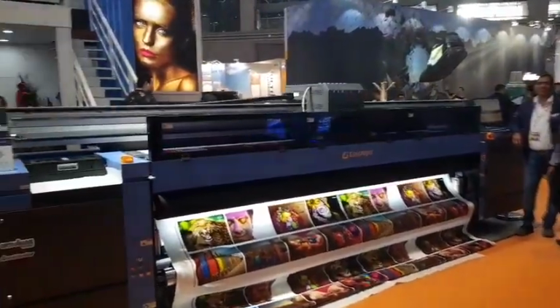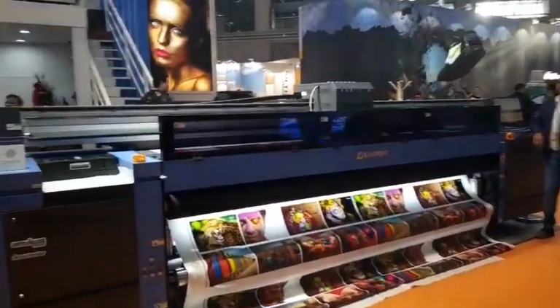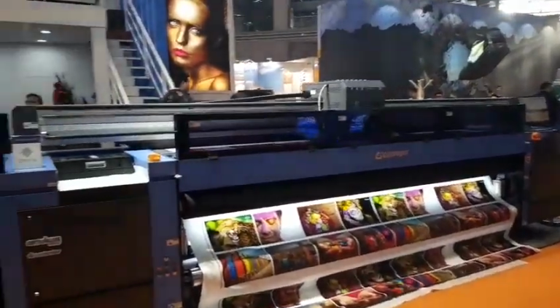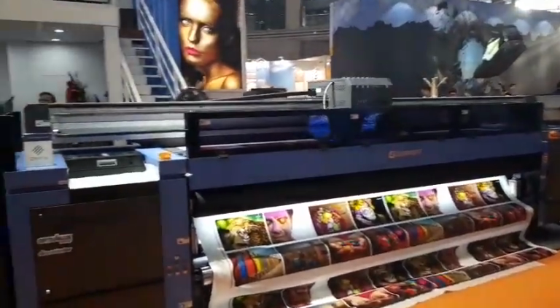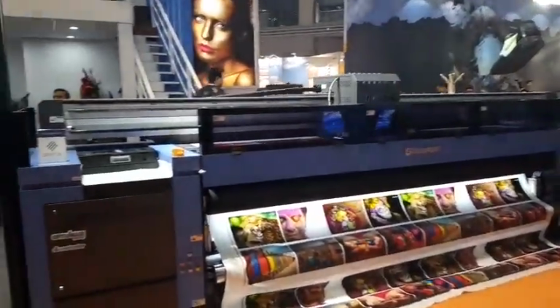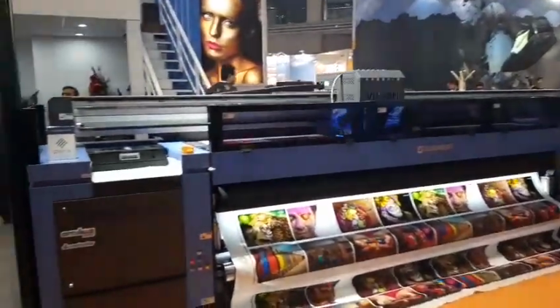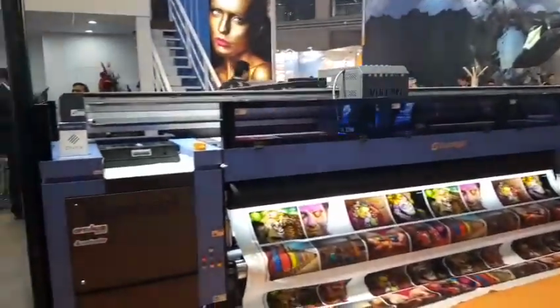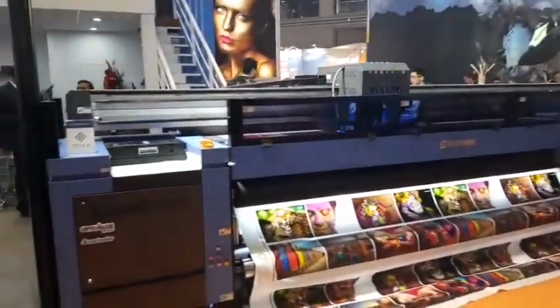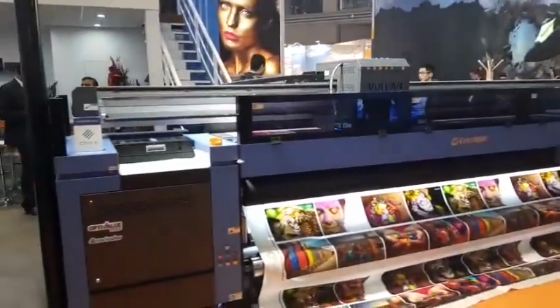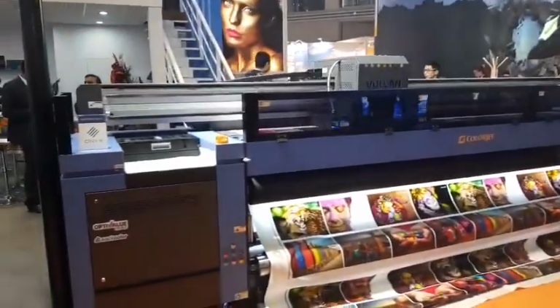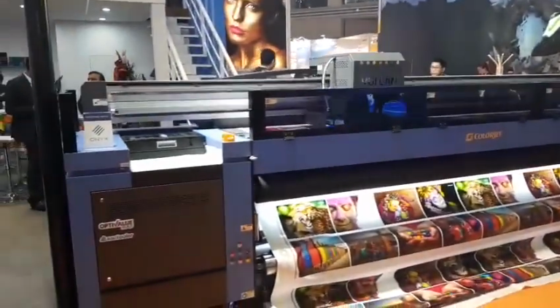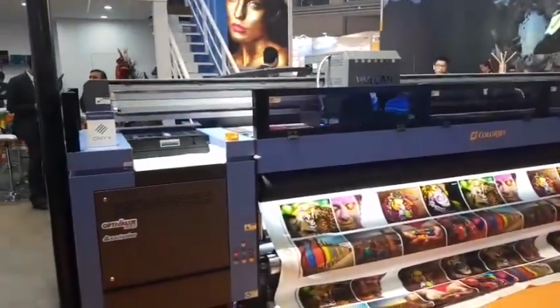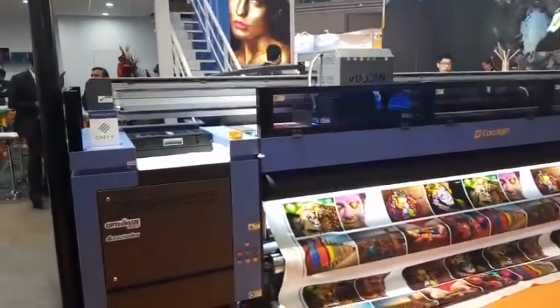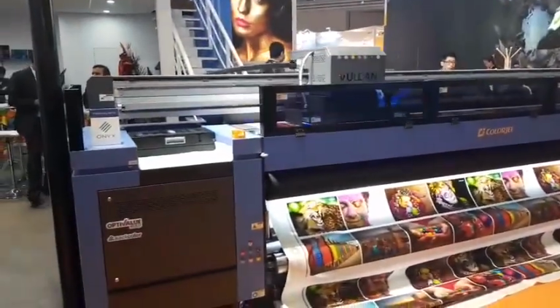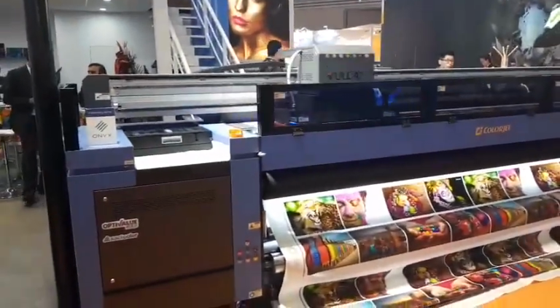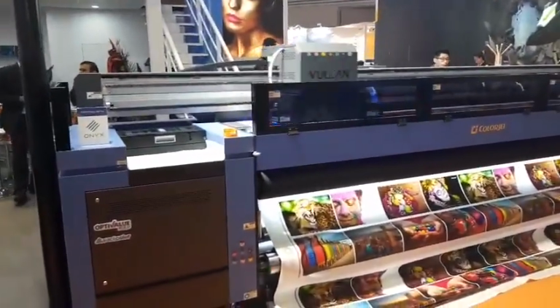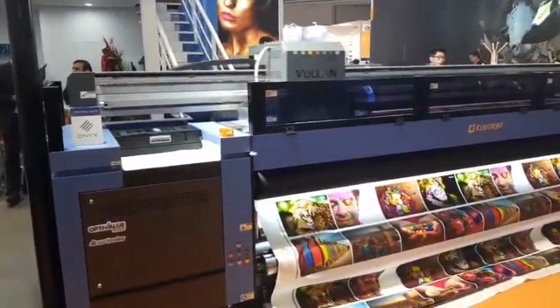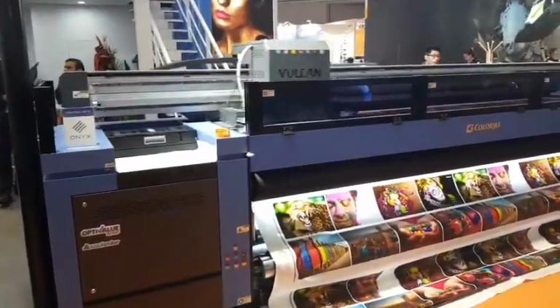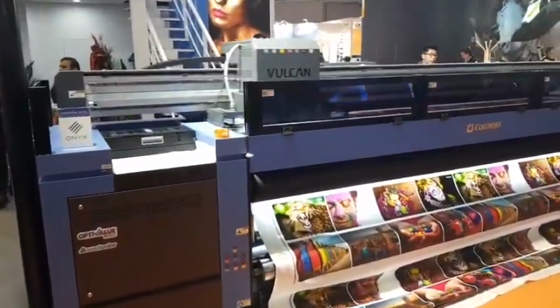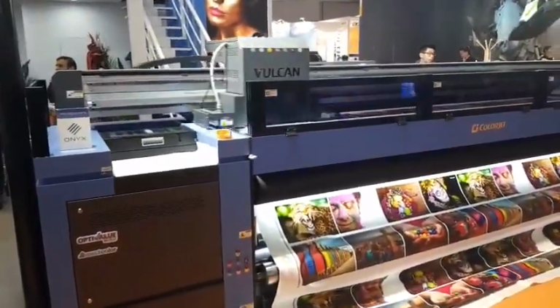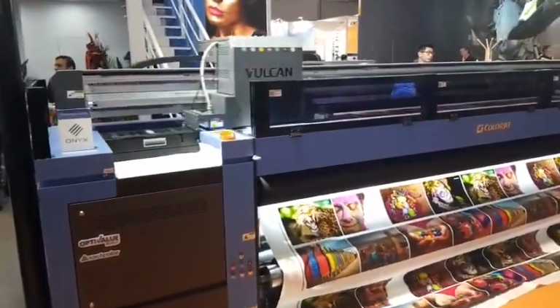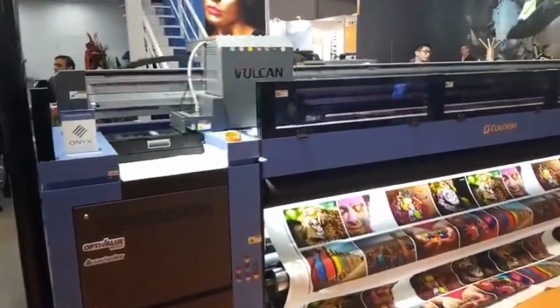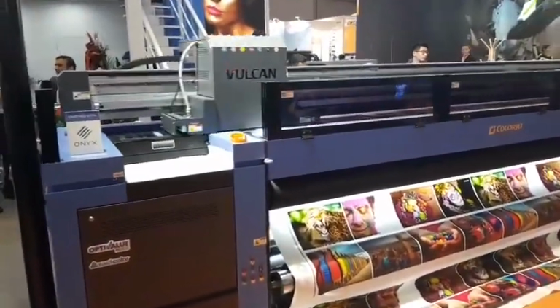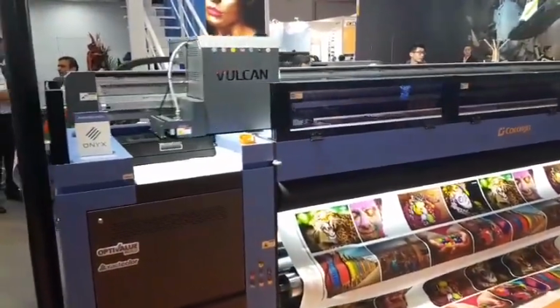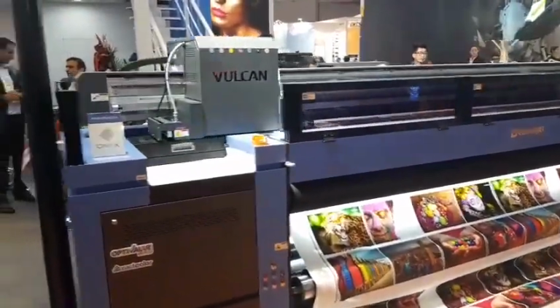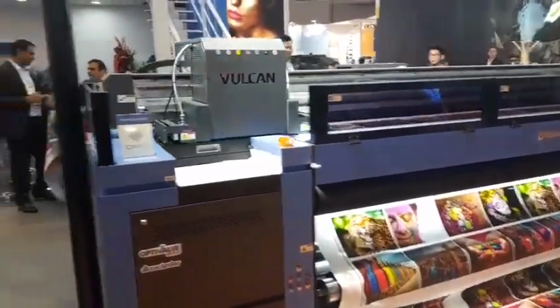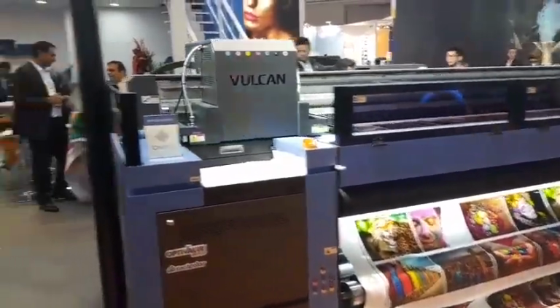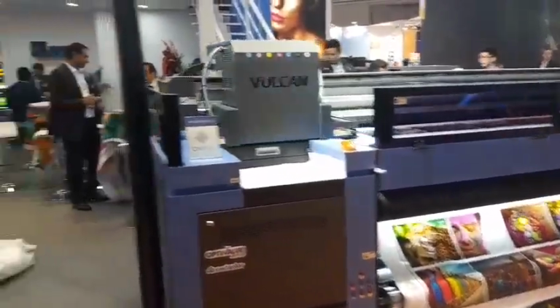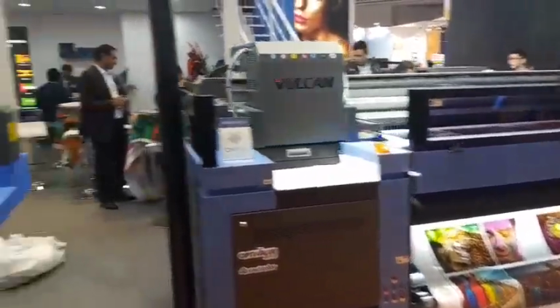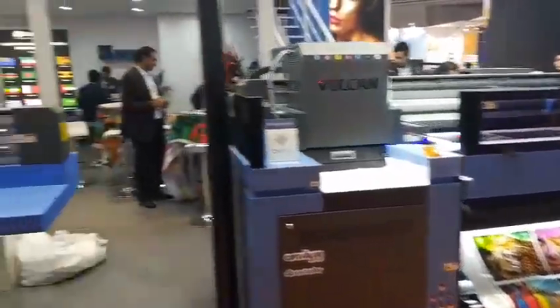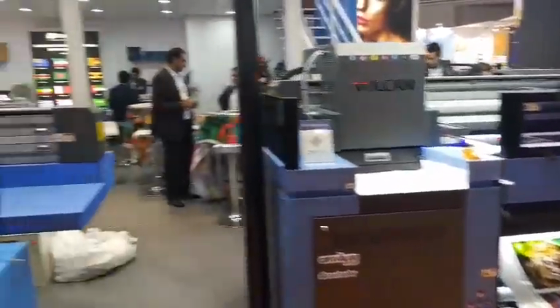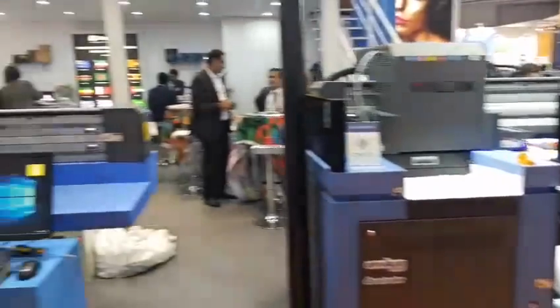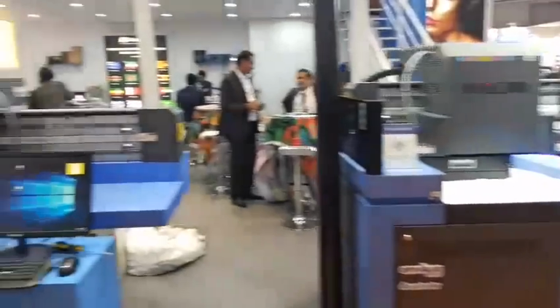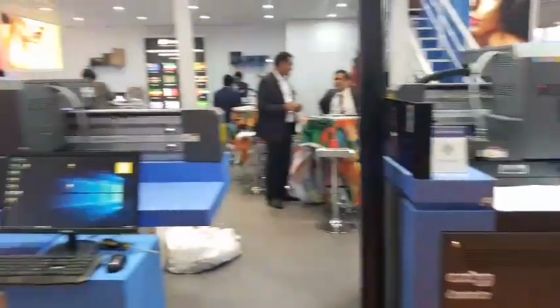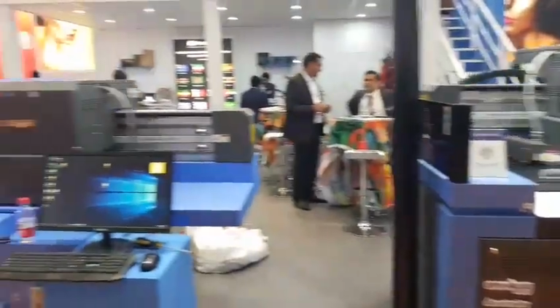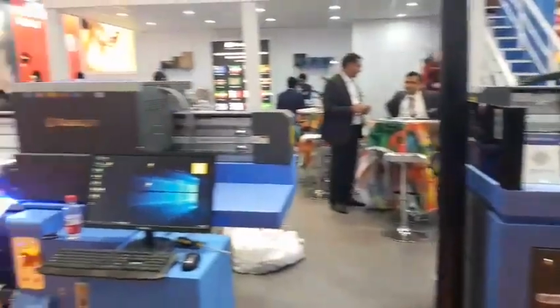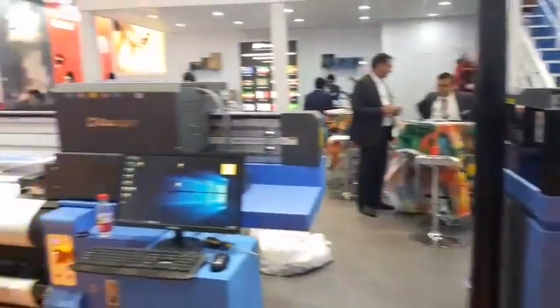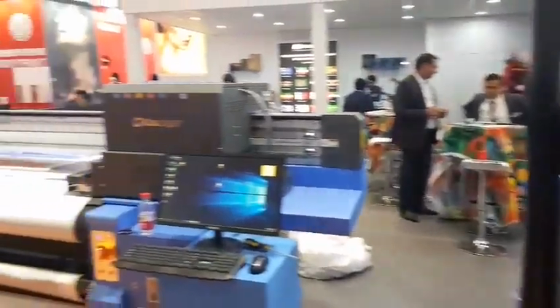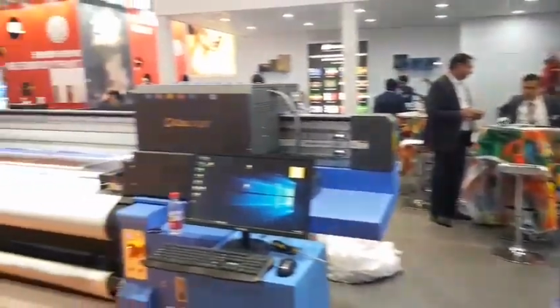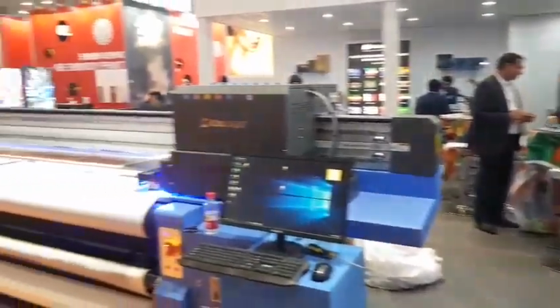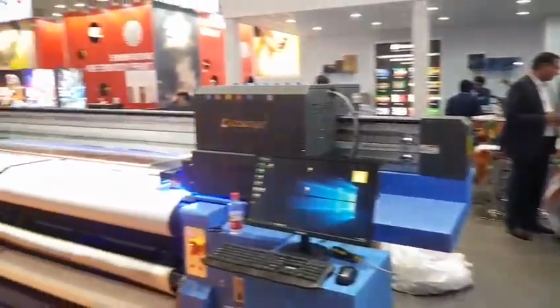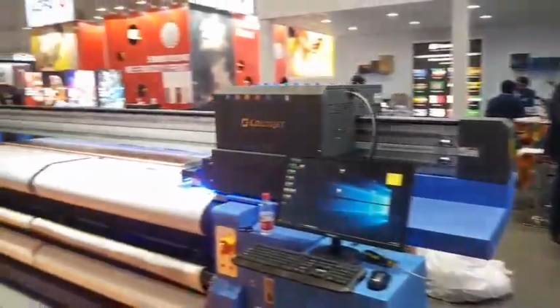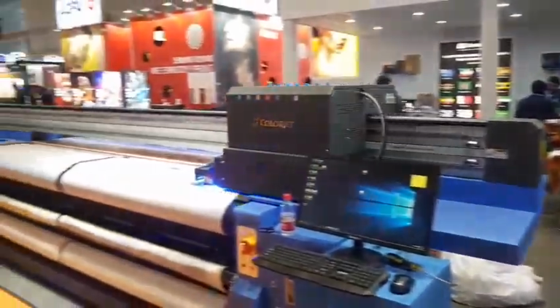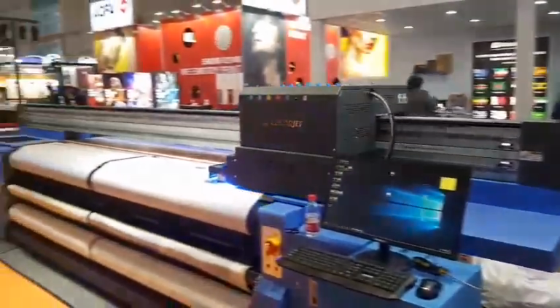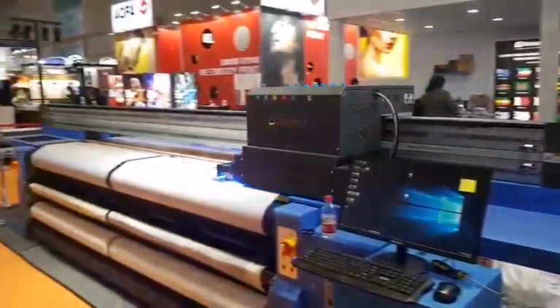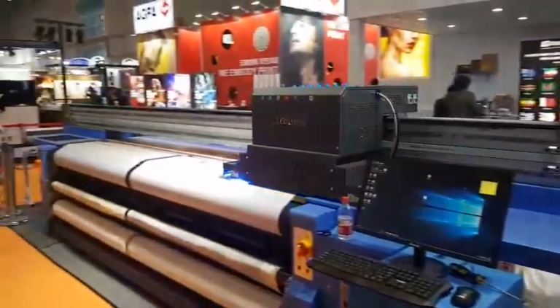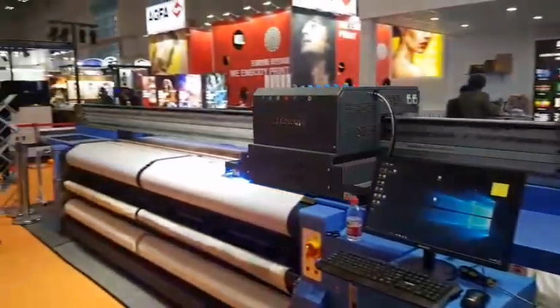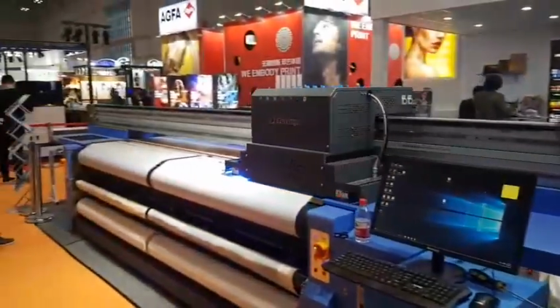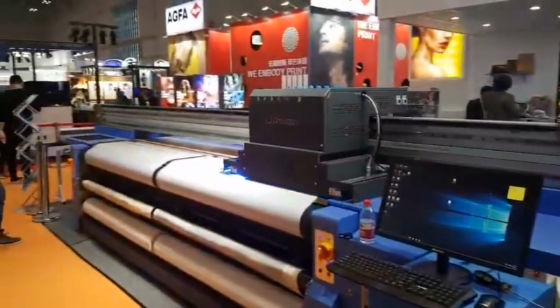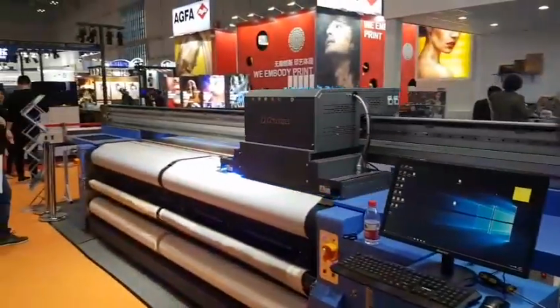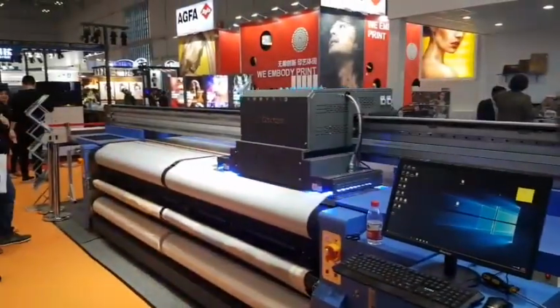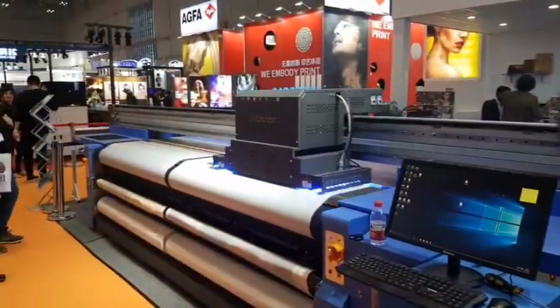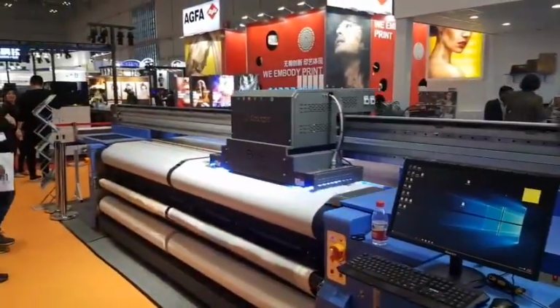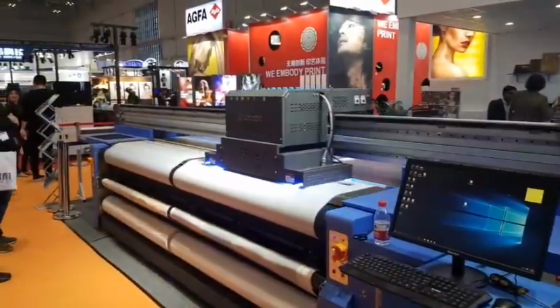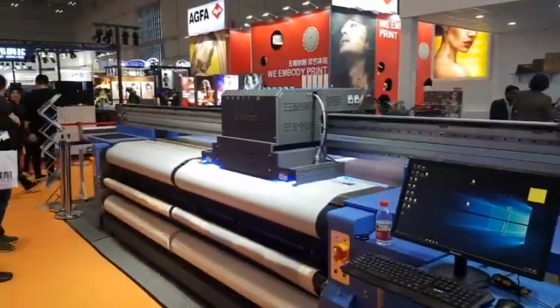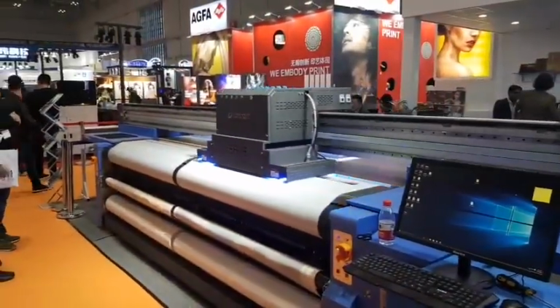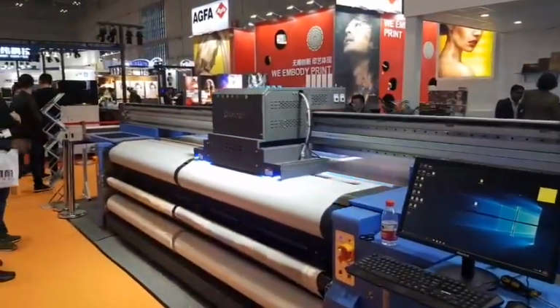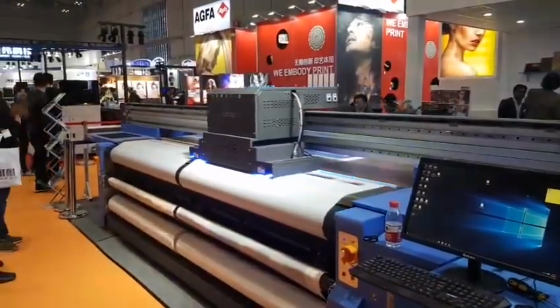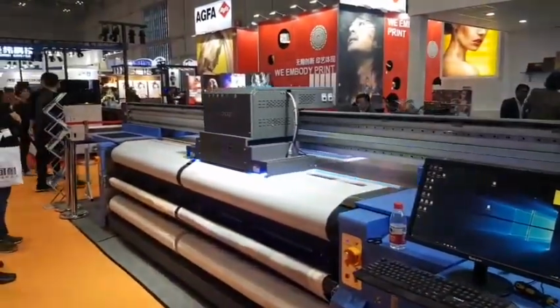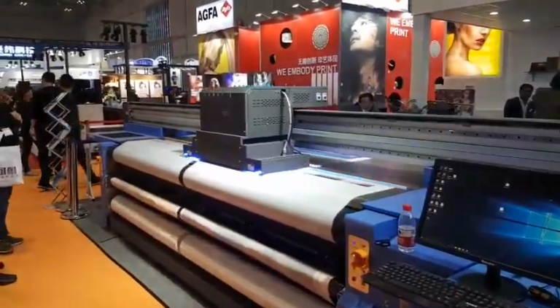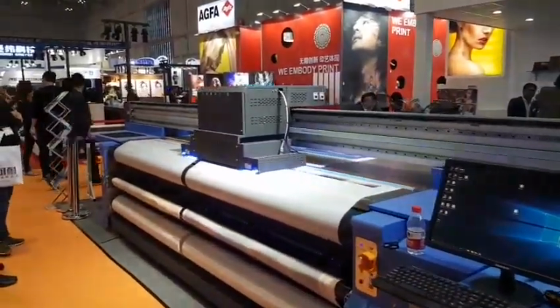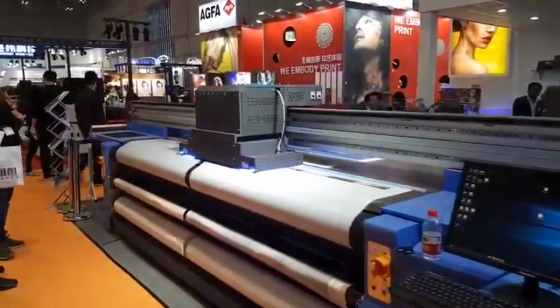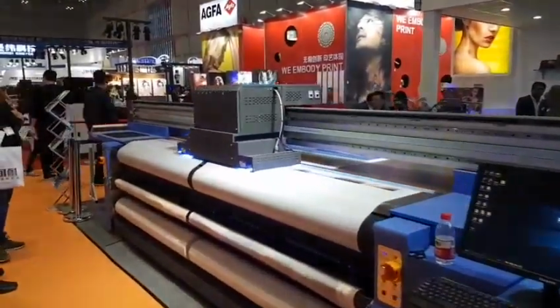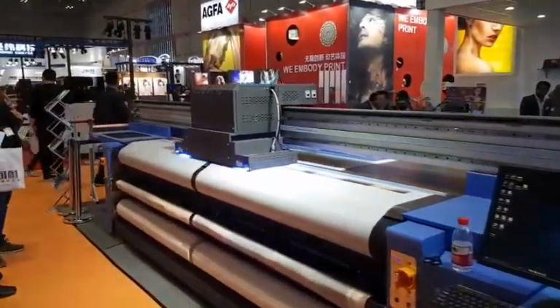Now we'll show you the new launch, which is Verve Hybrid. It prints roll as well as rigid media.